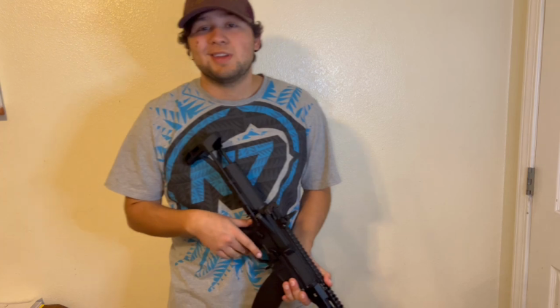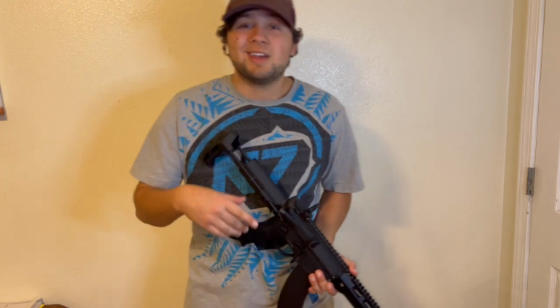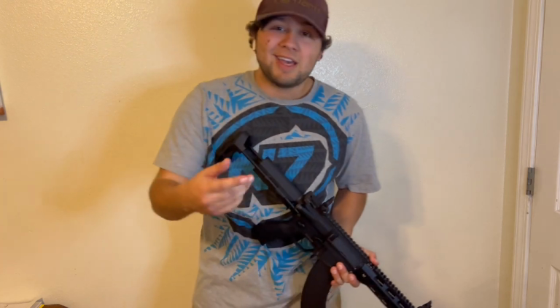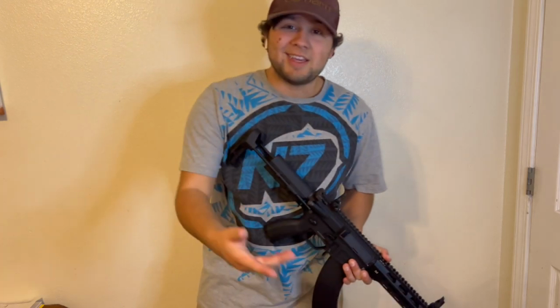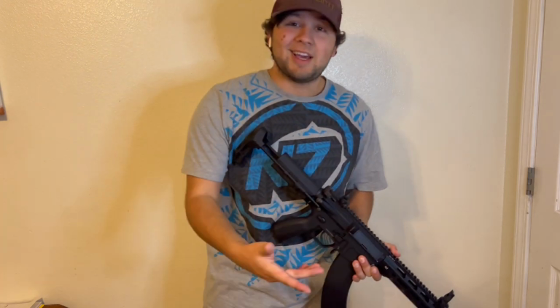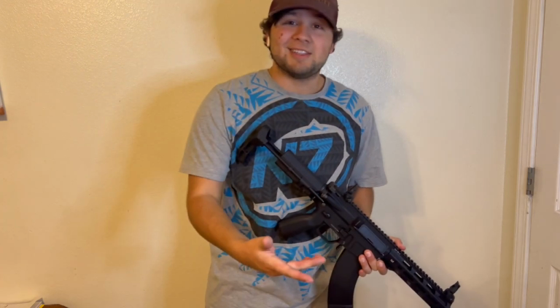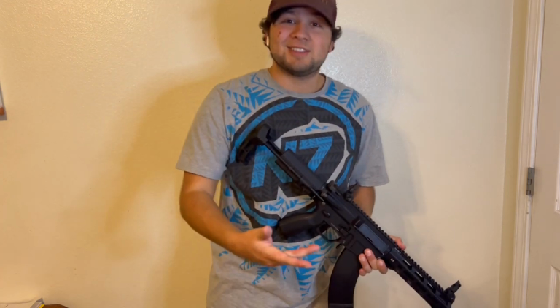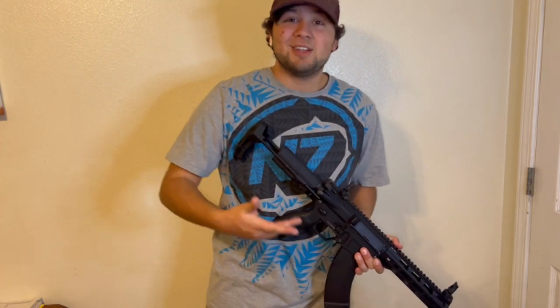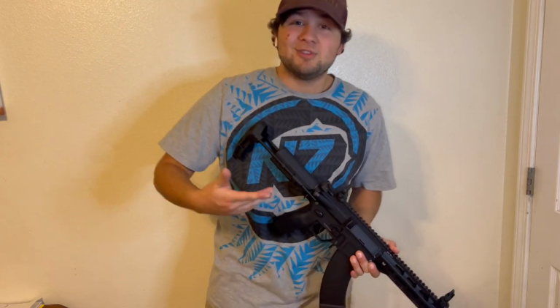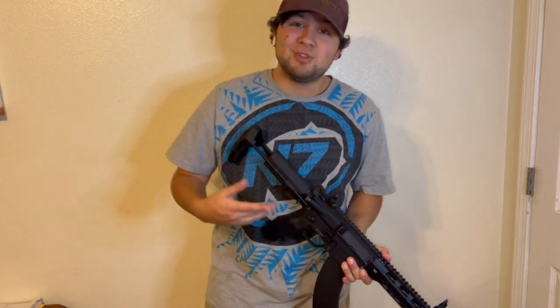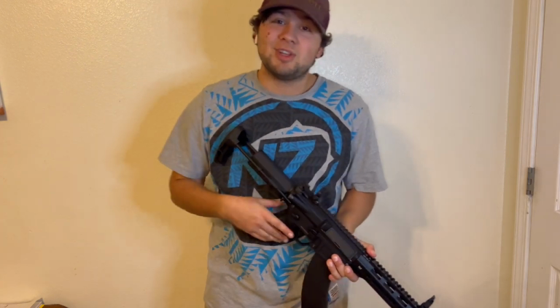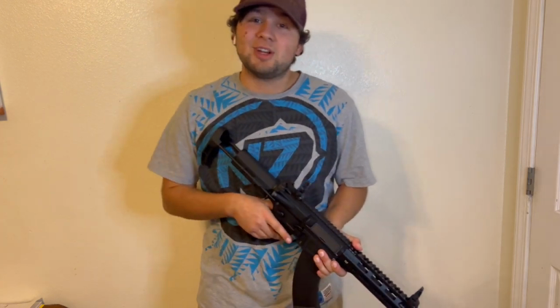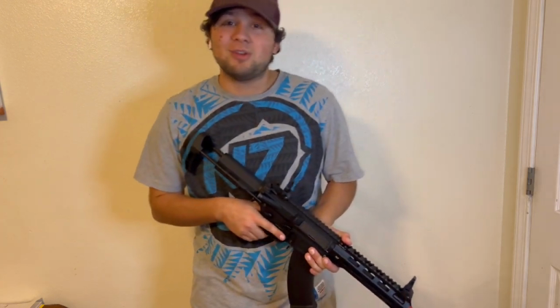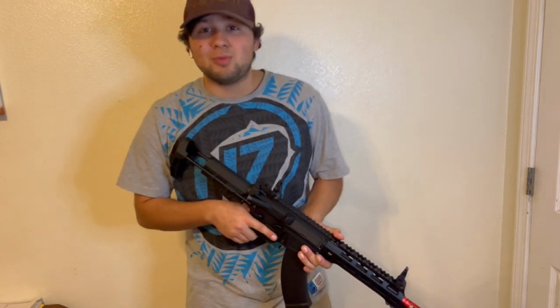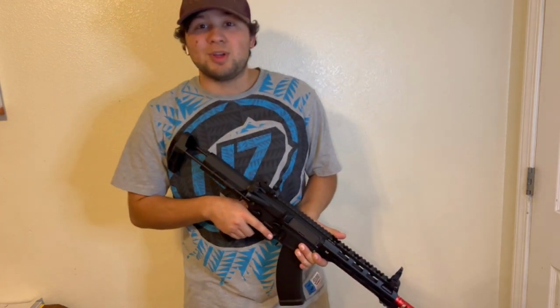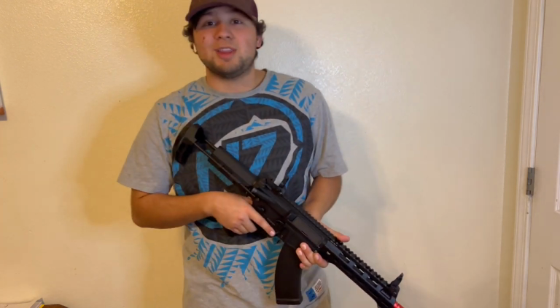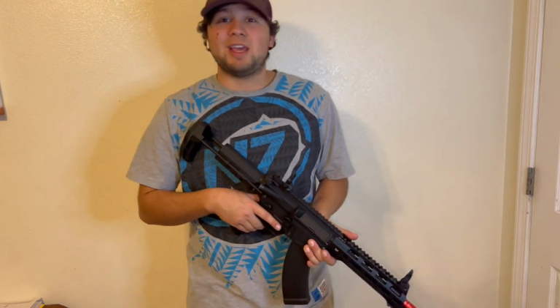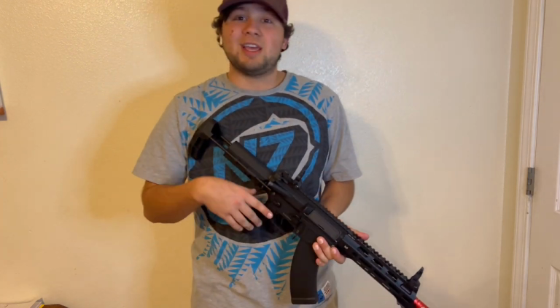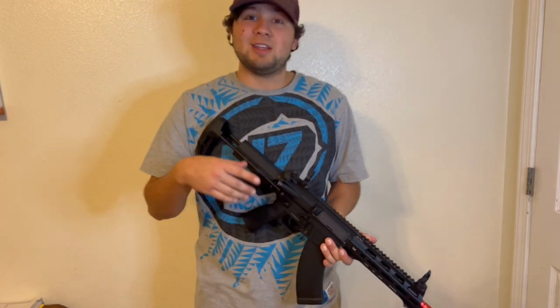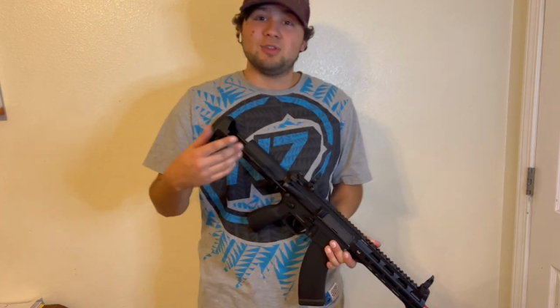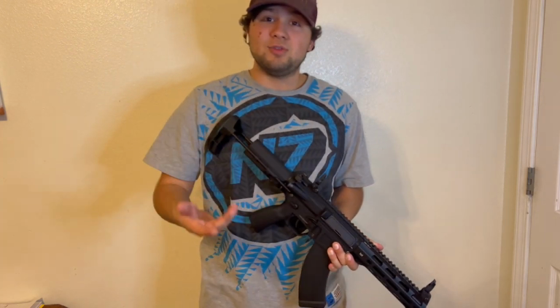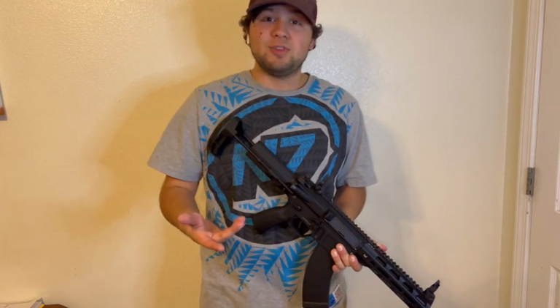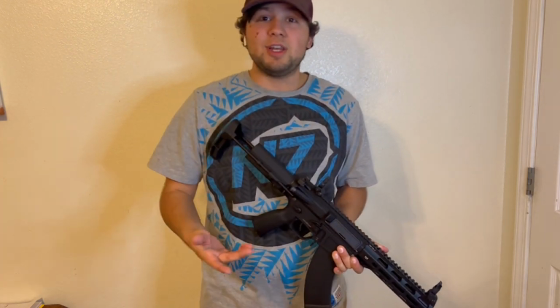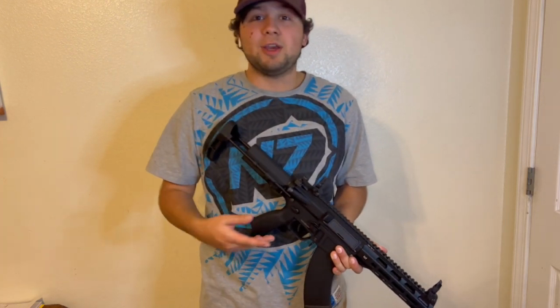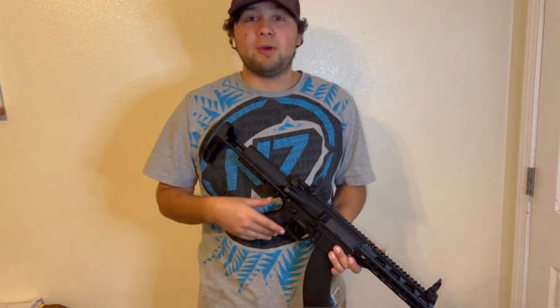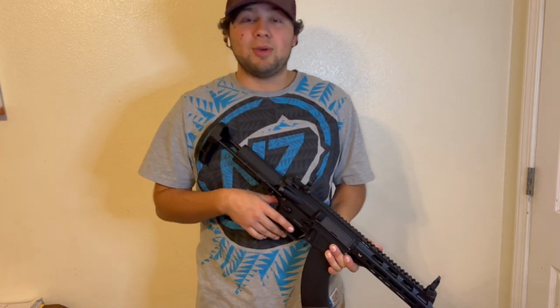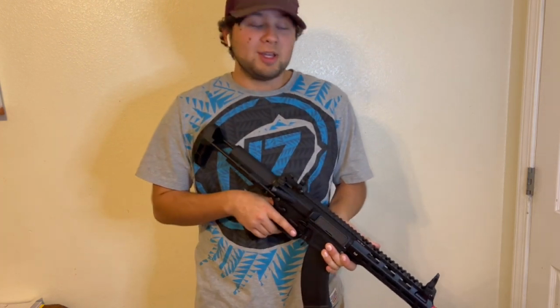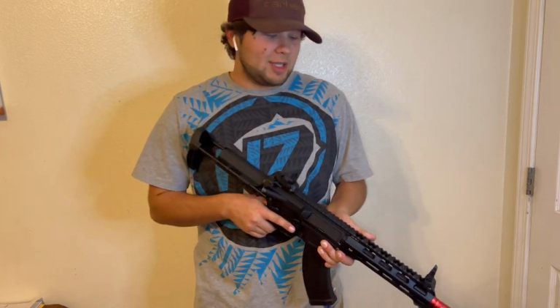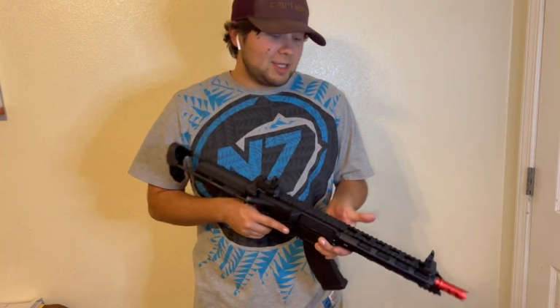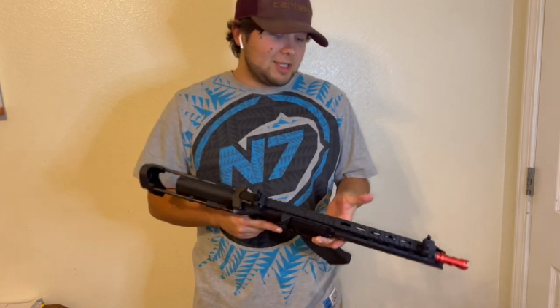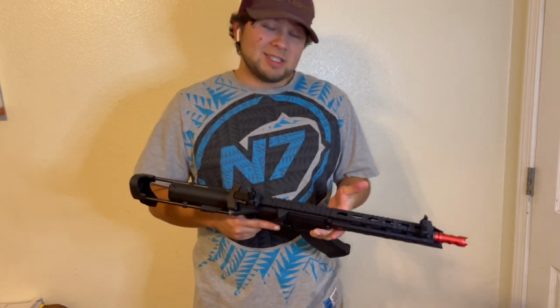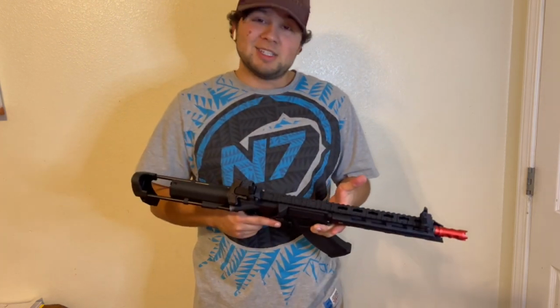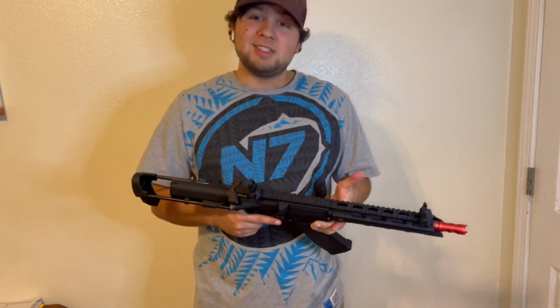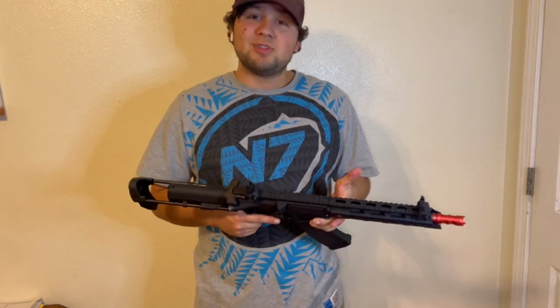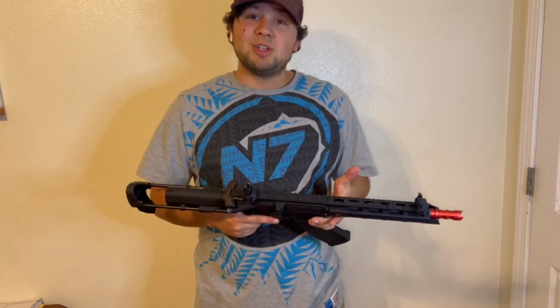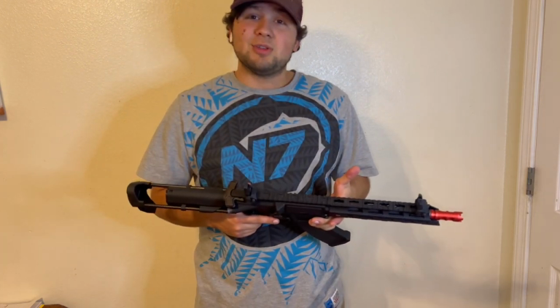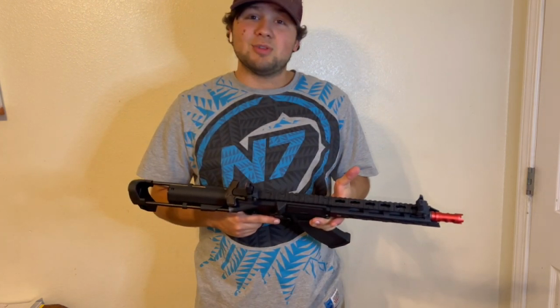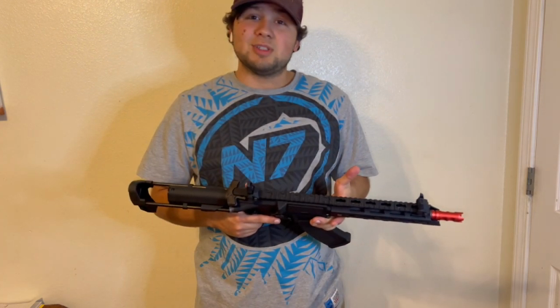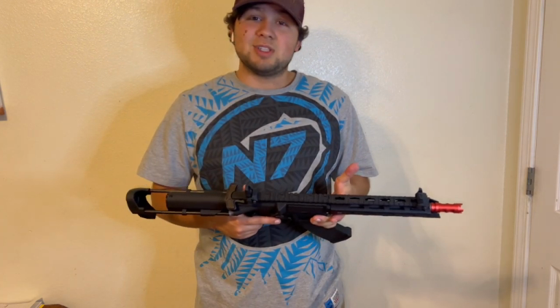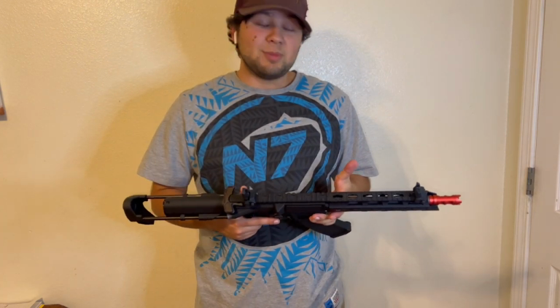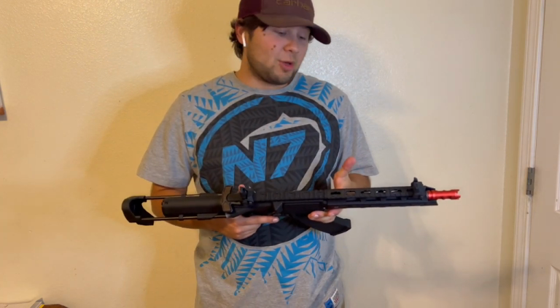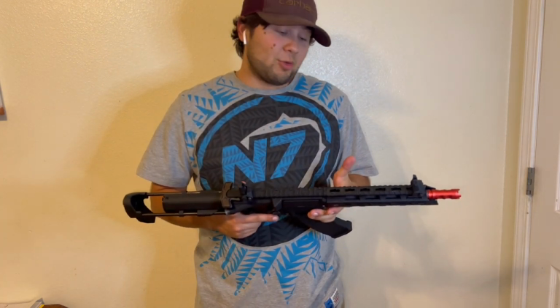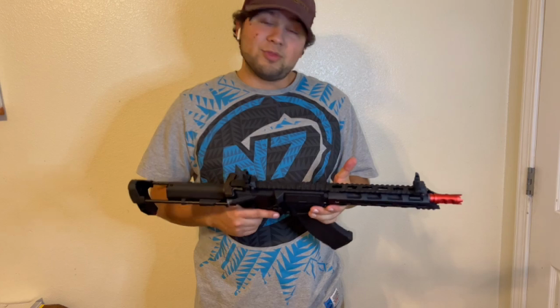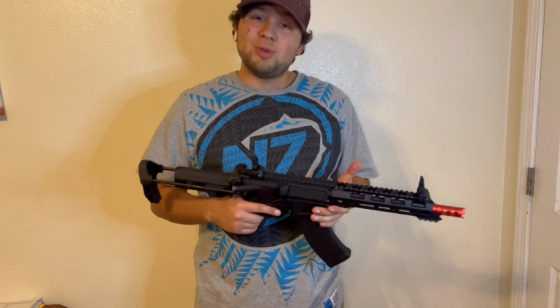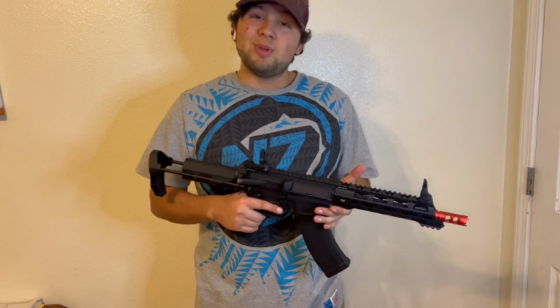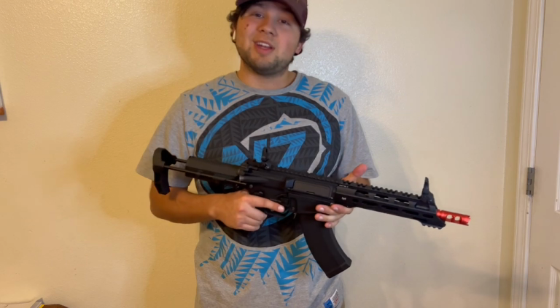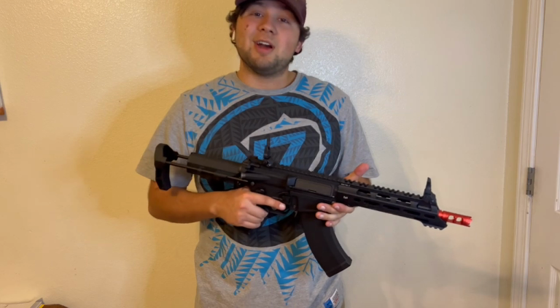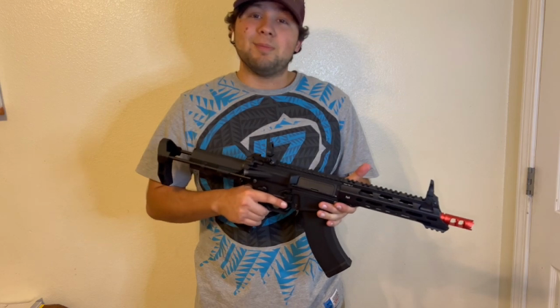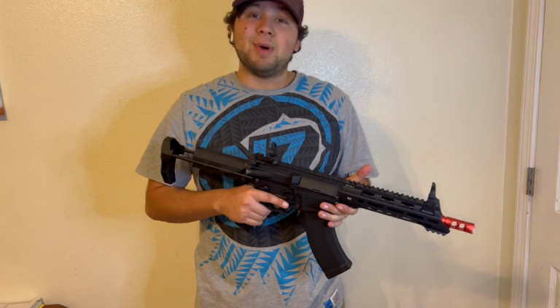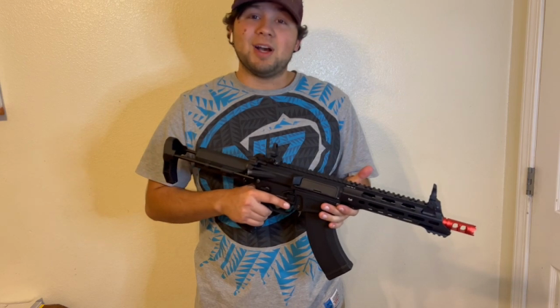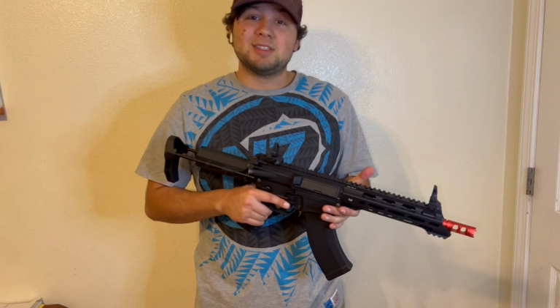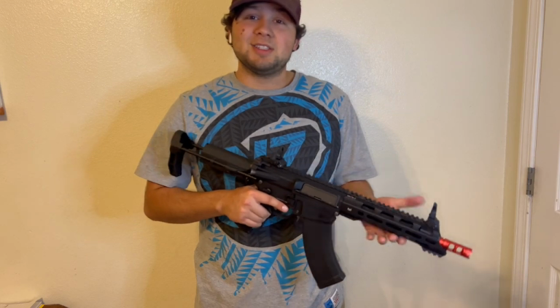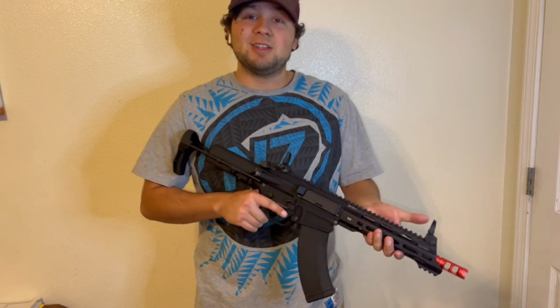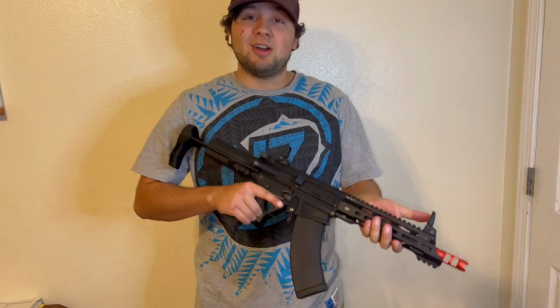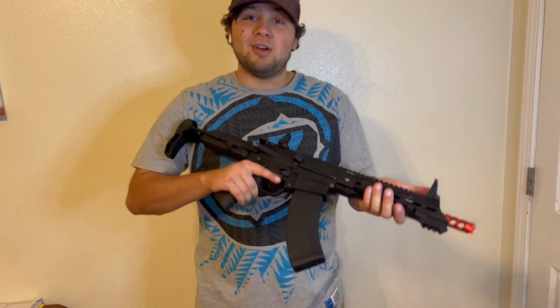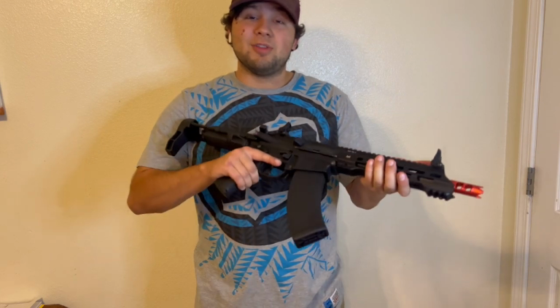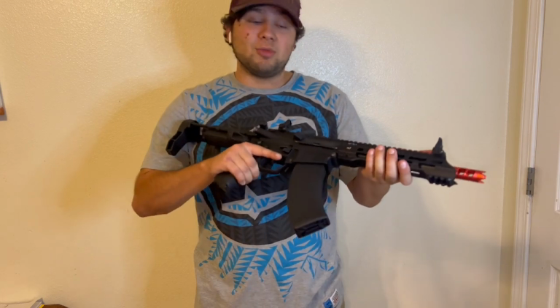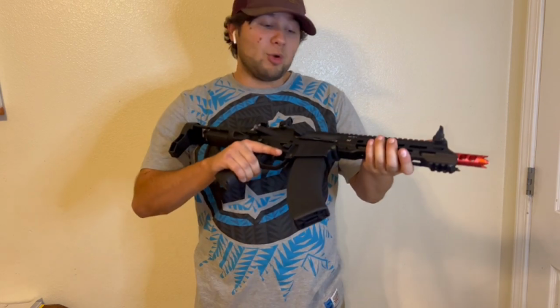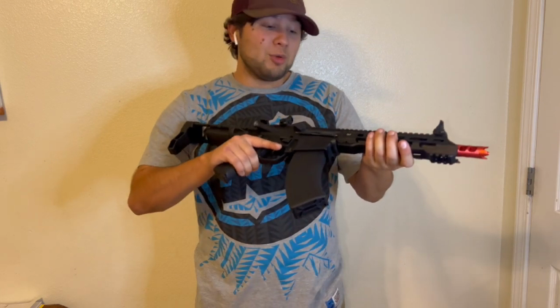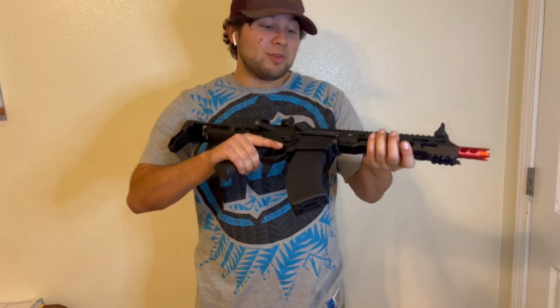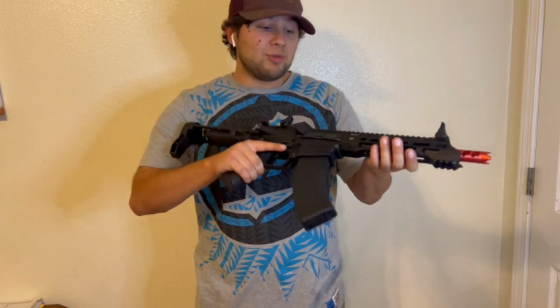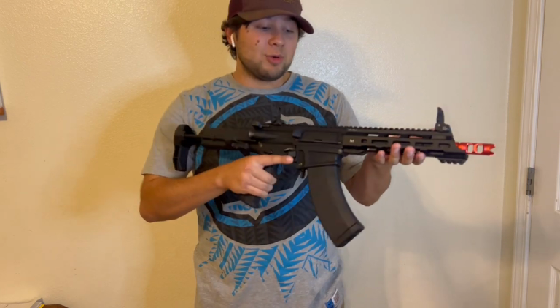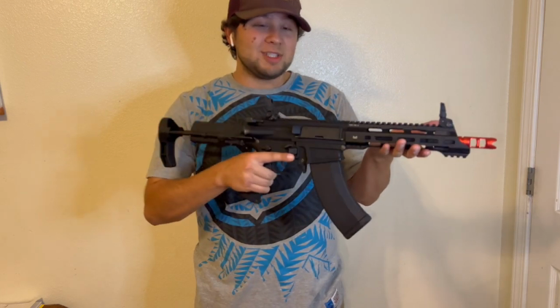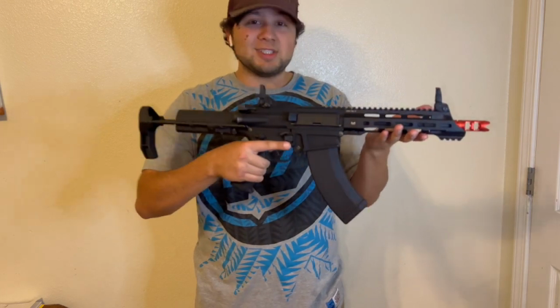Hey guys, new here with a new video. Today's video is going to be a review and unboxing of the Ronin 47.